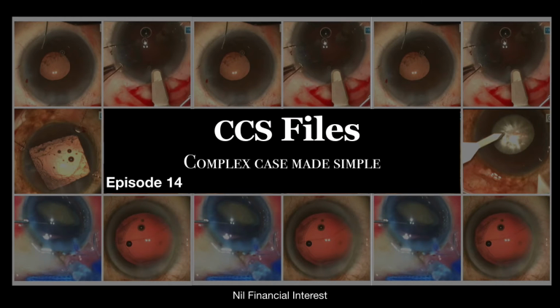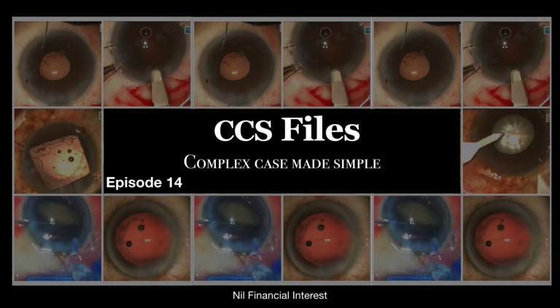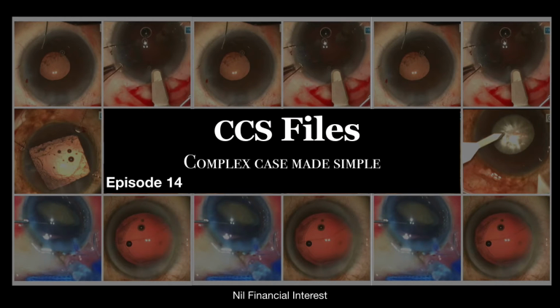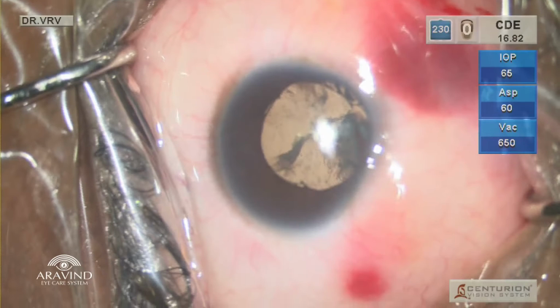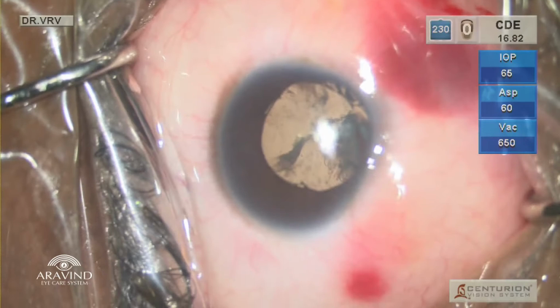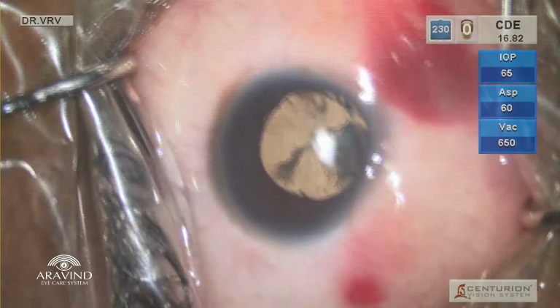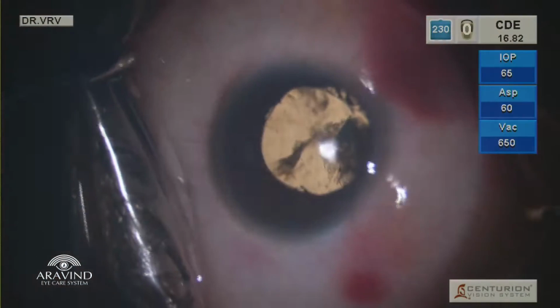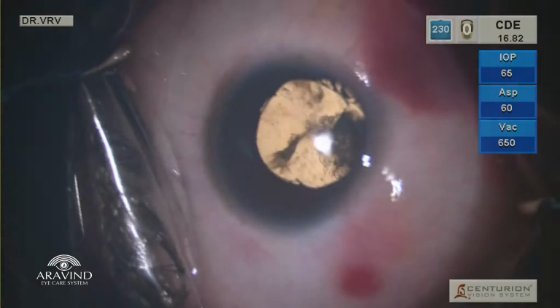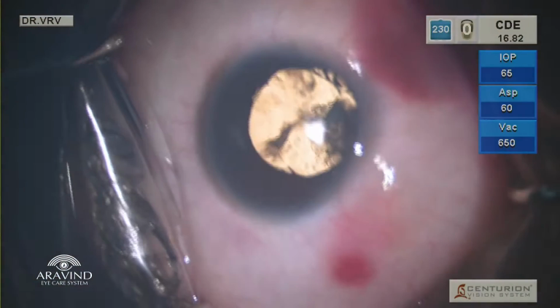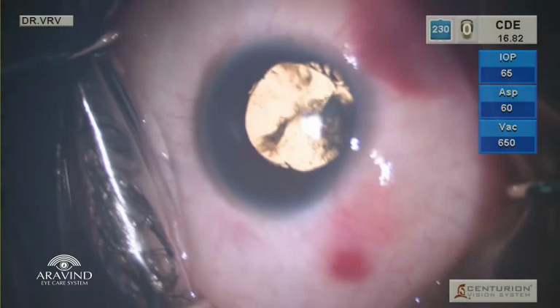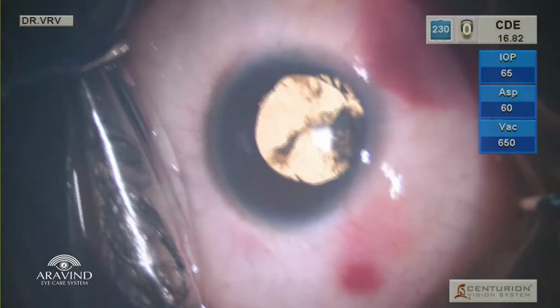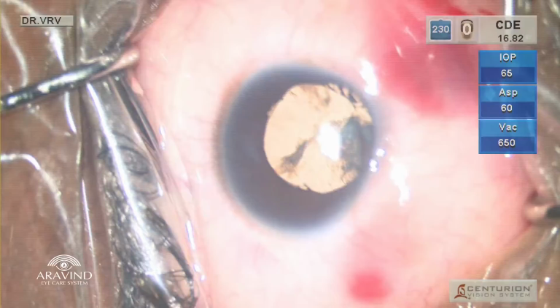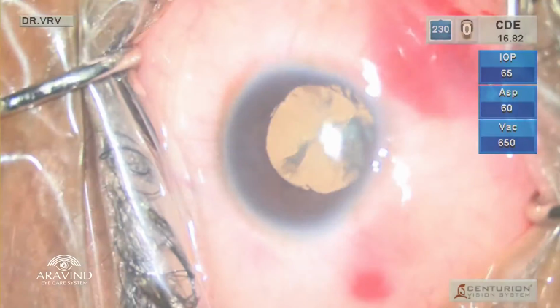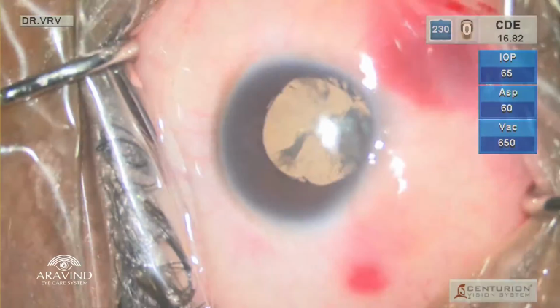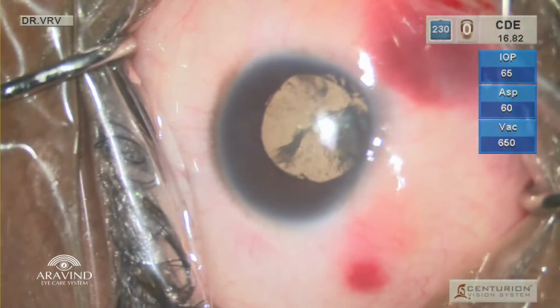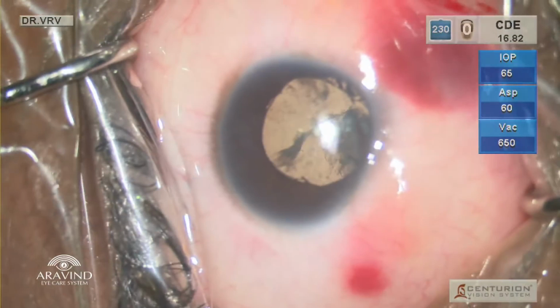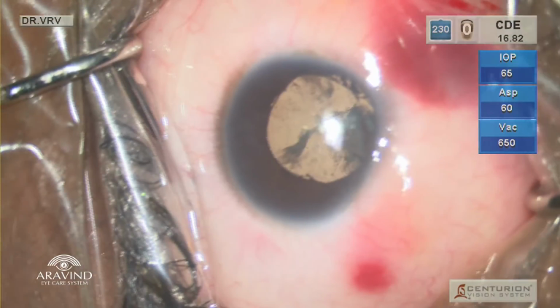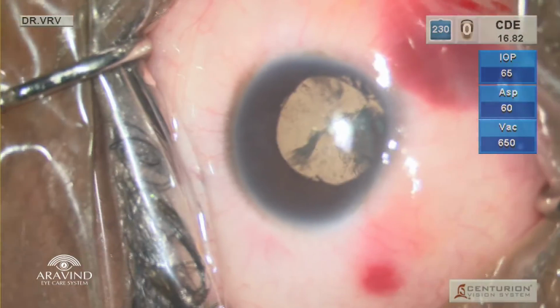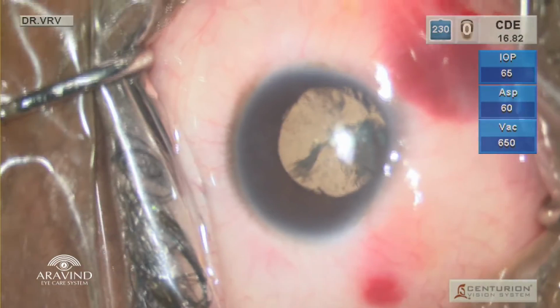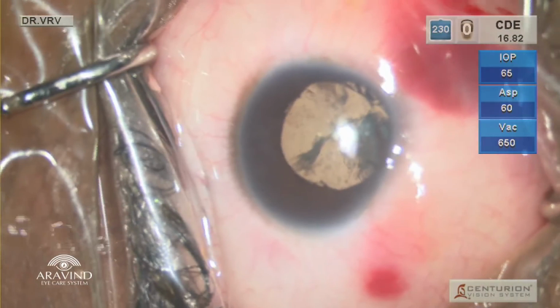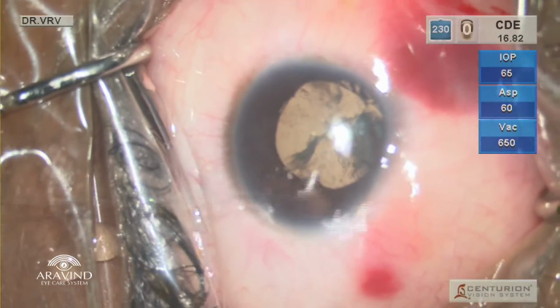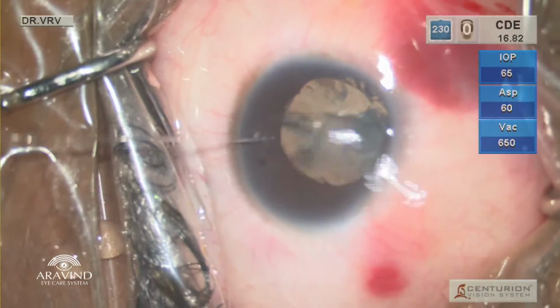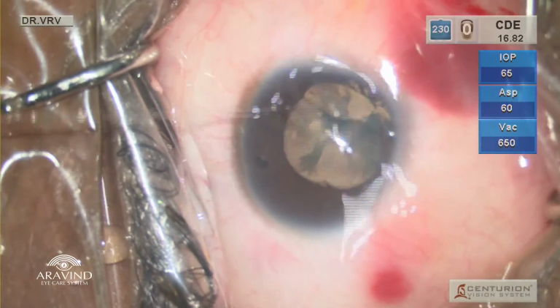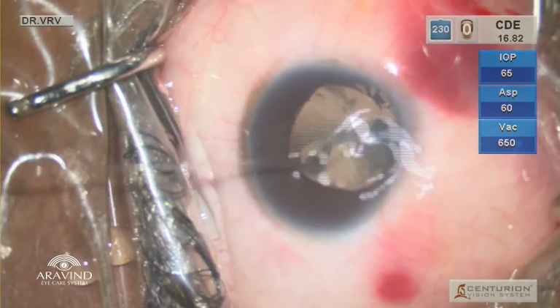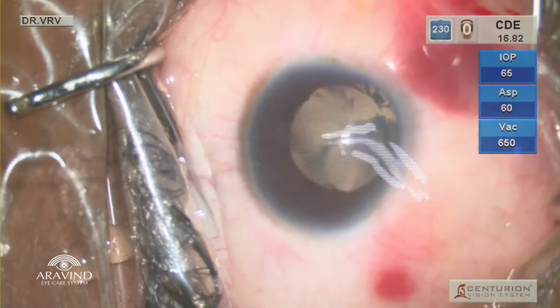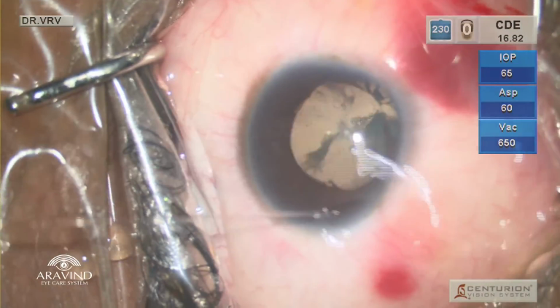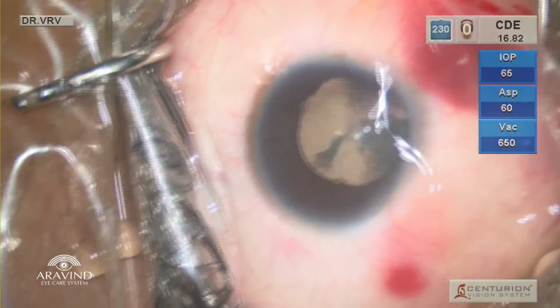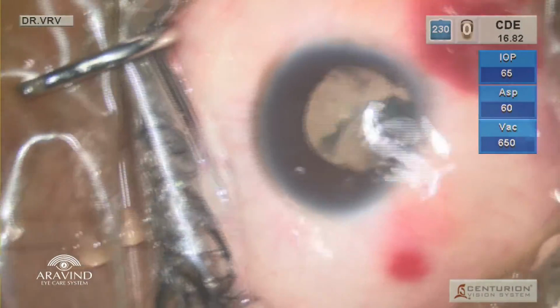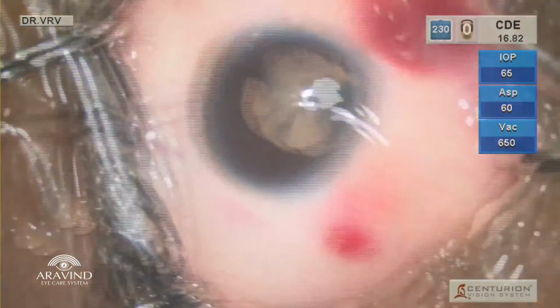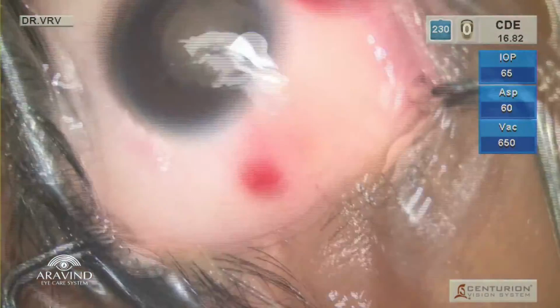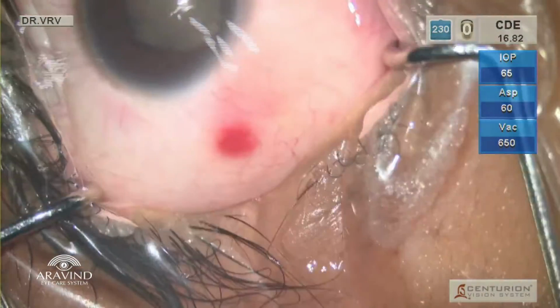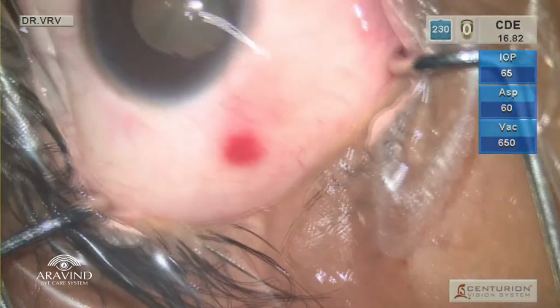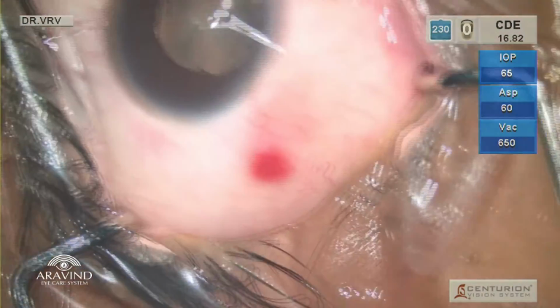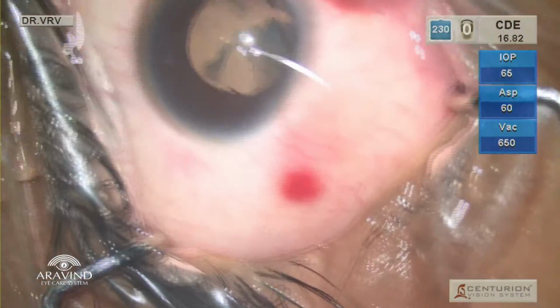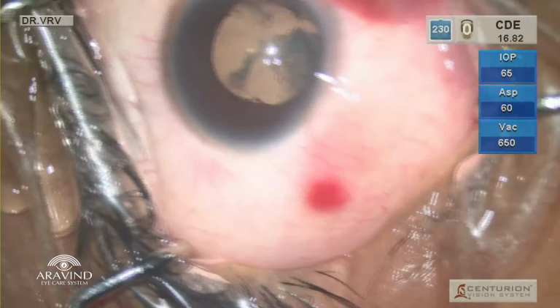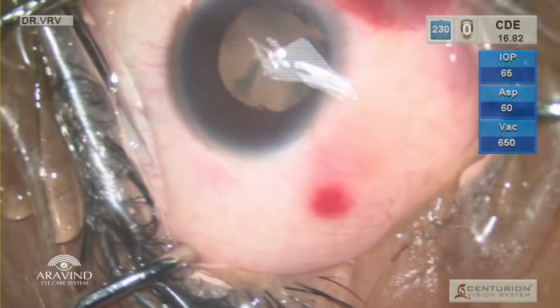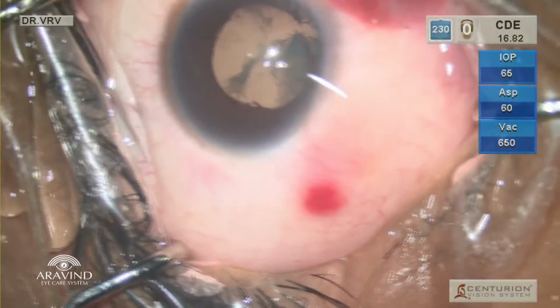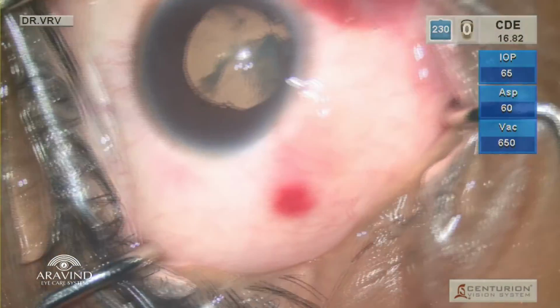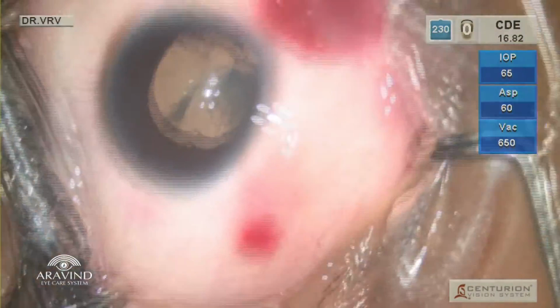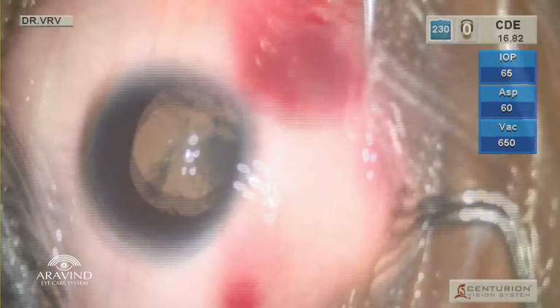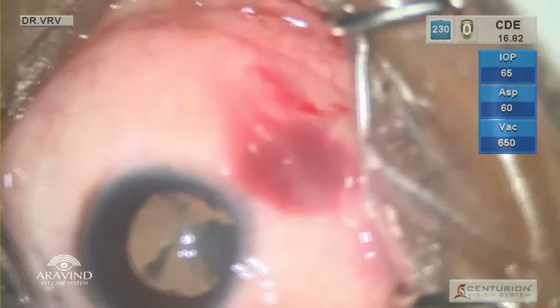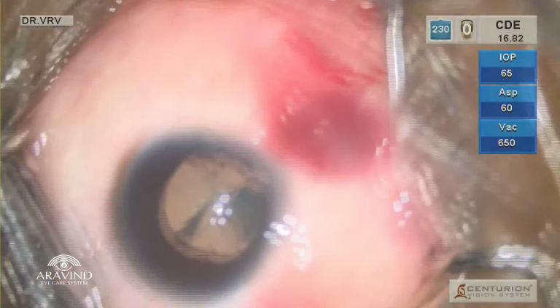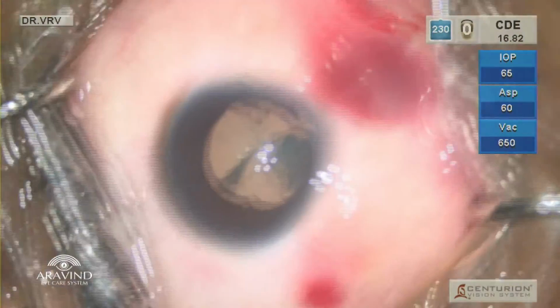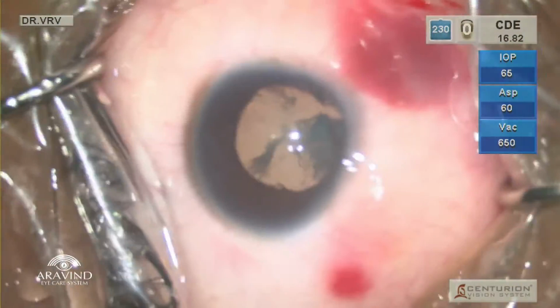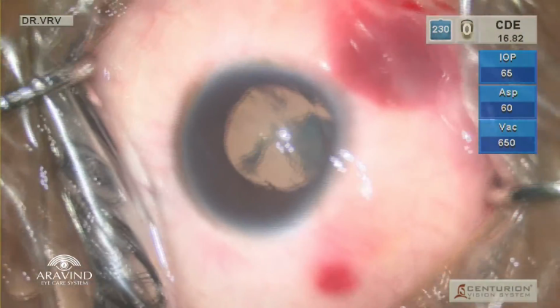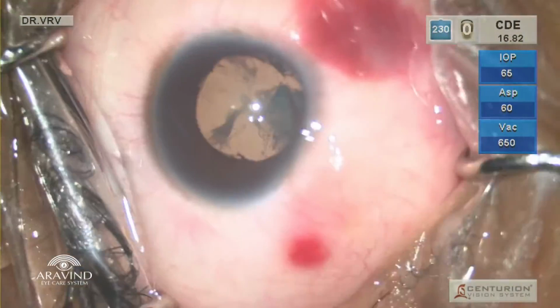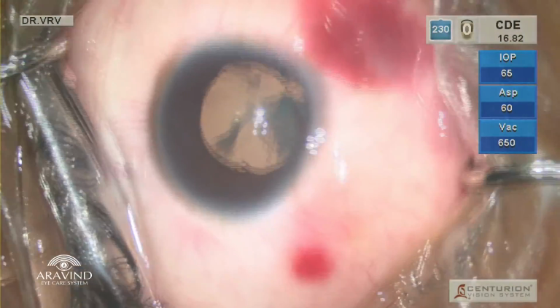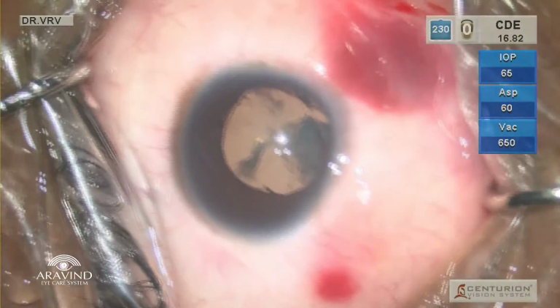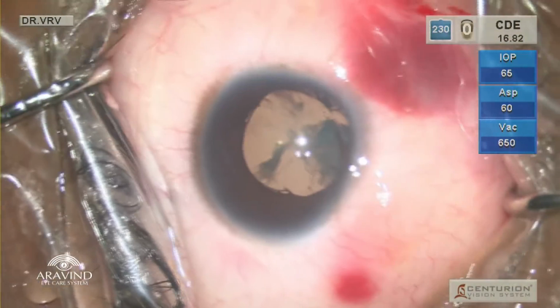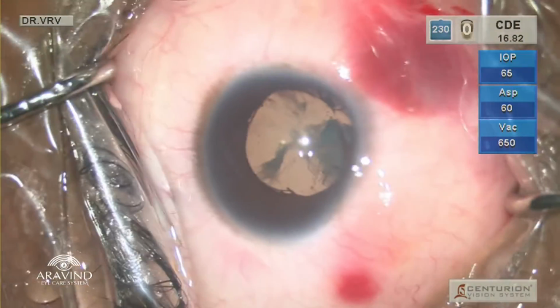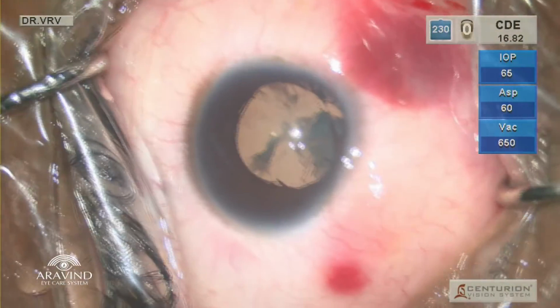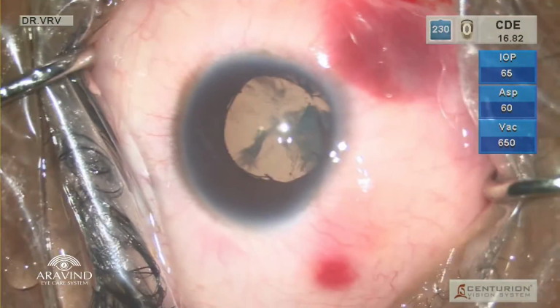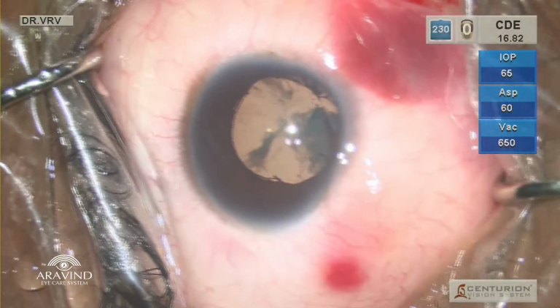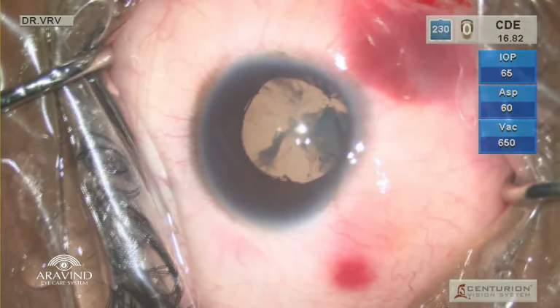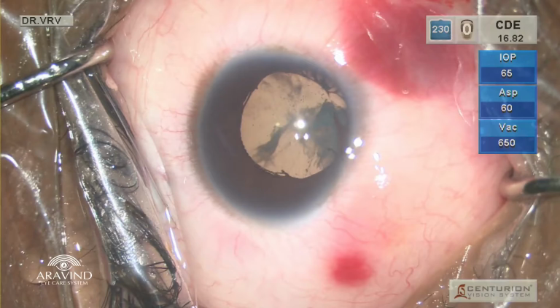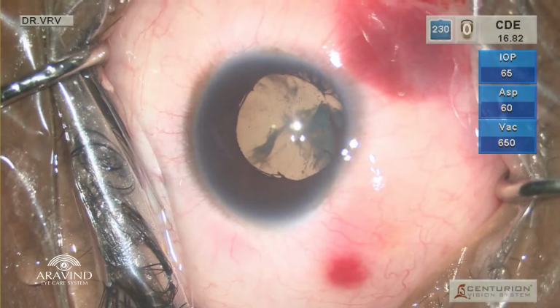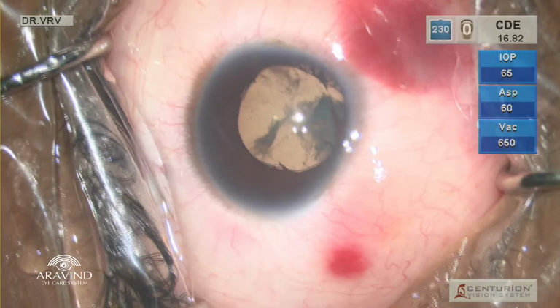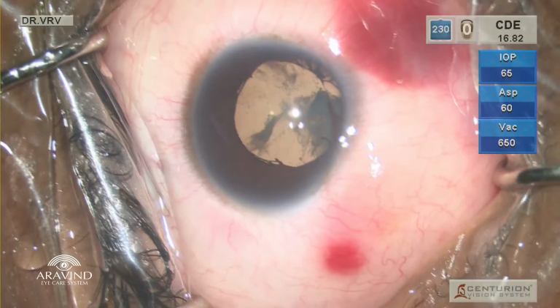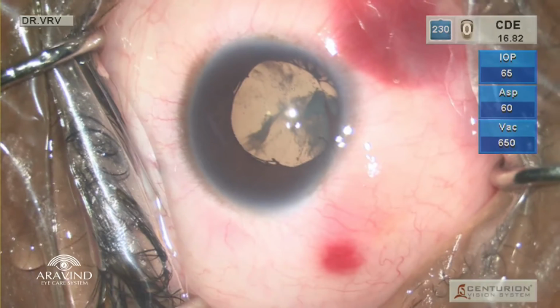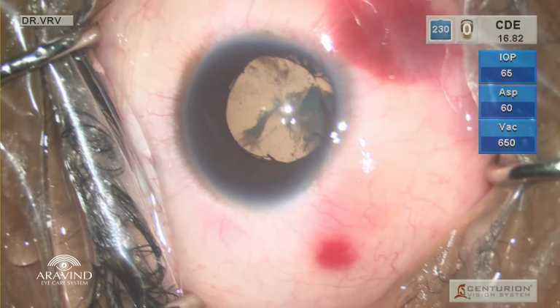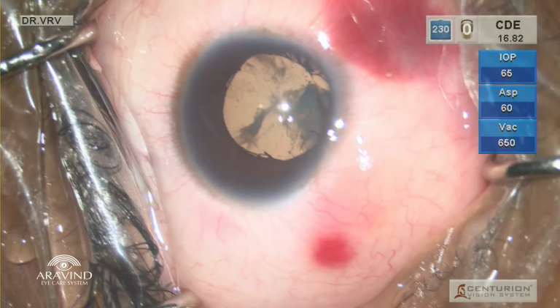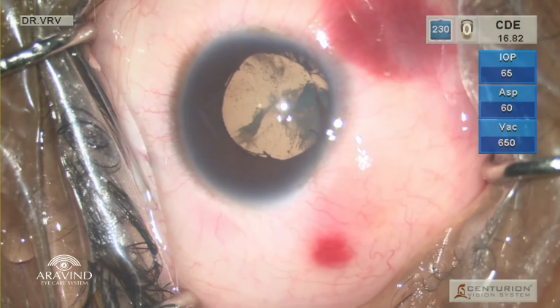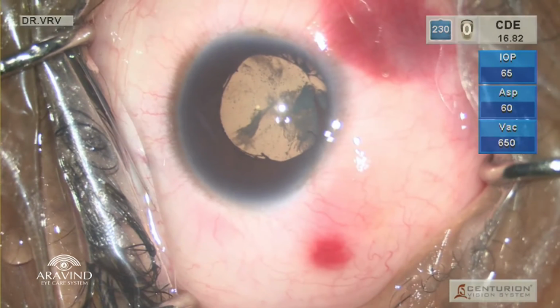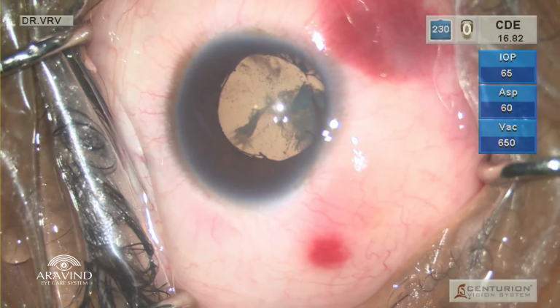This is the right eye of a 28-year-old female patient who had microcornea and partial iris coloboma.